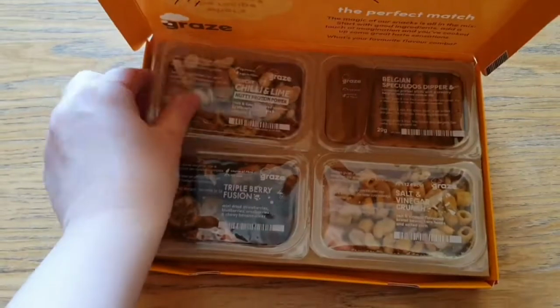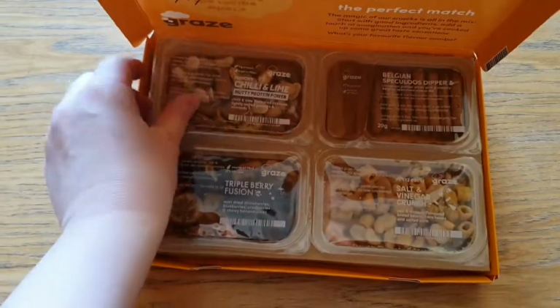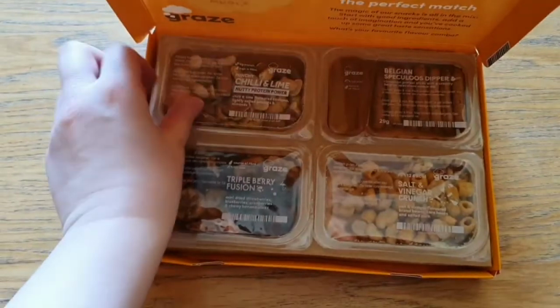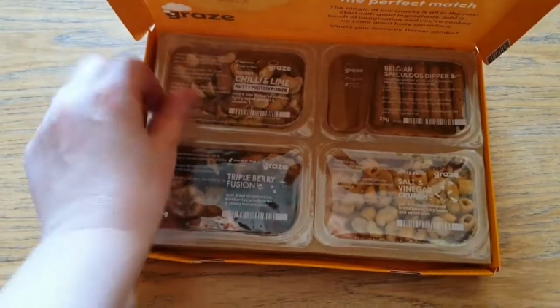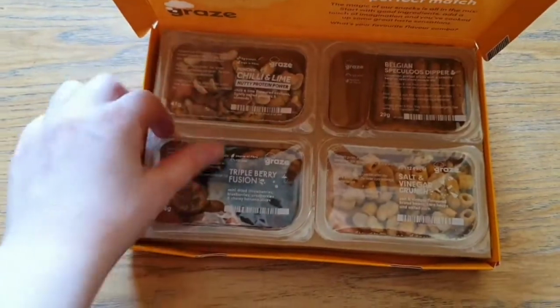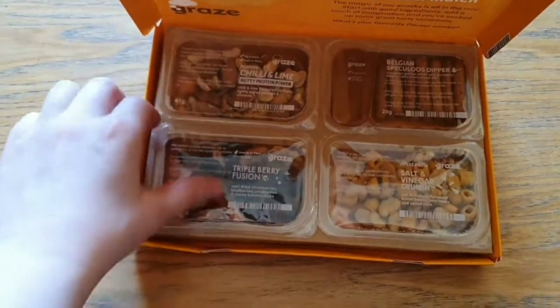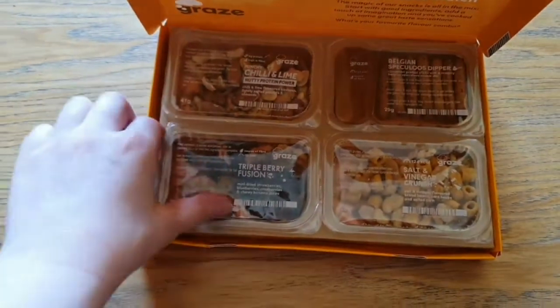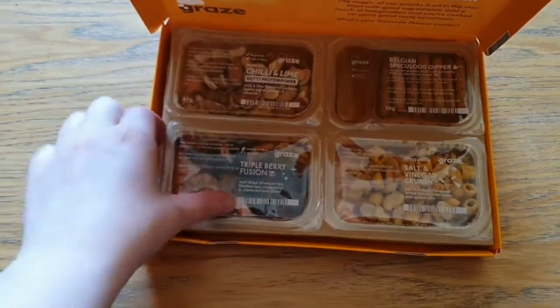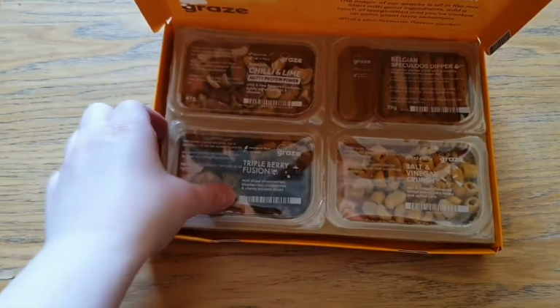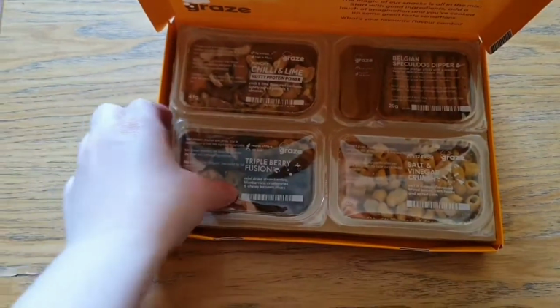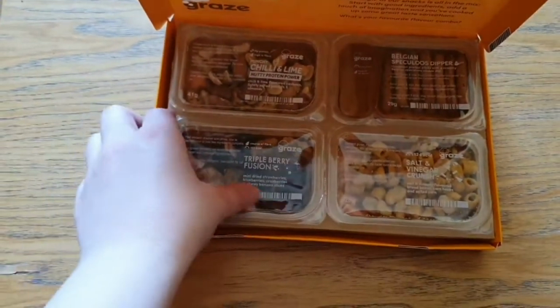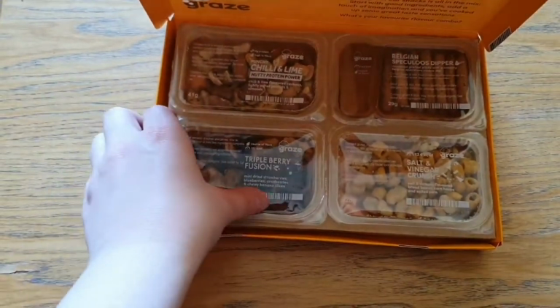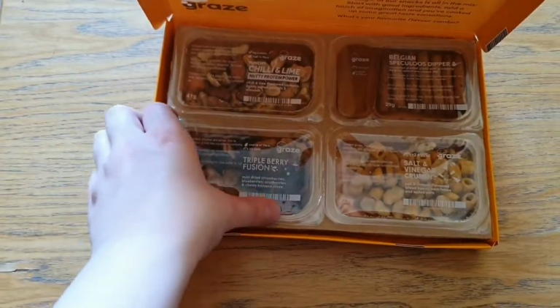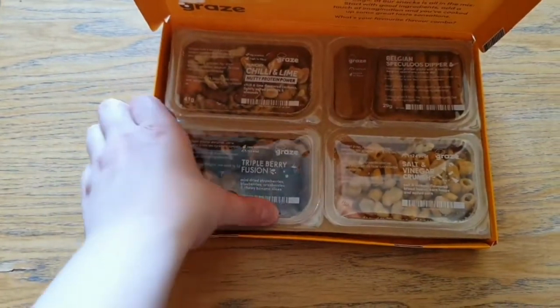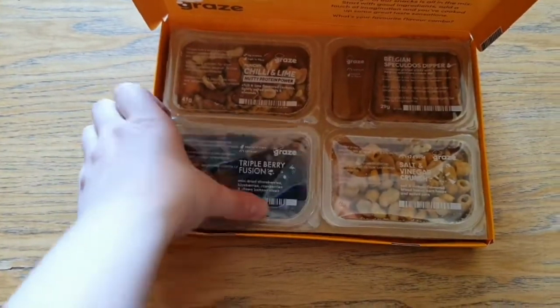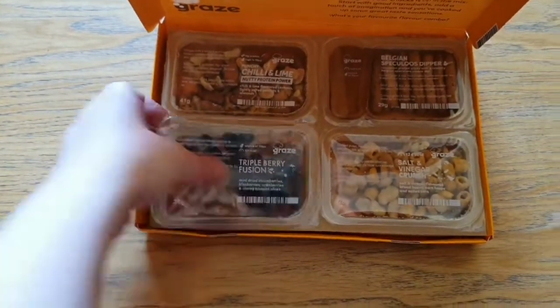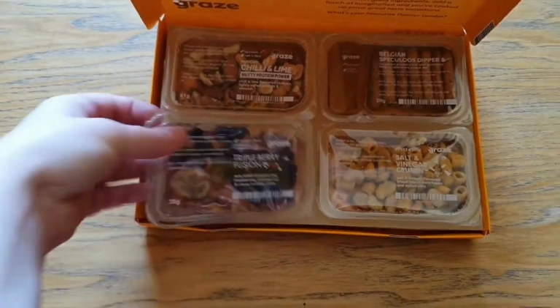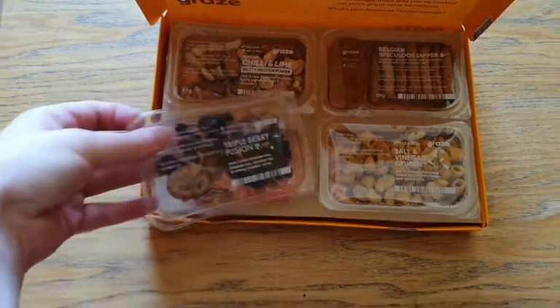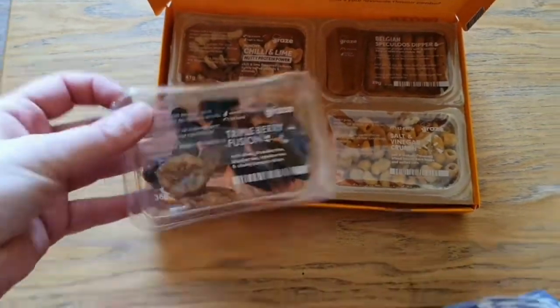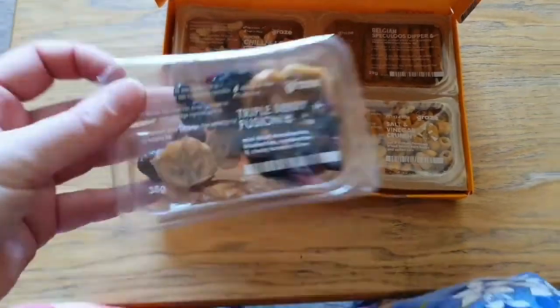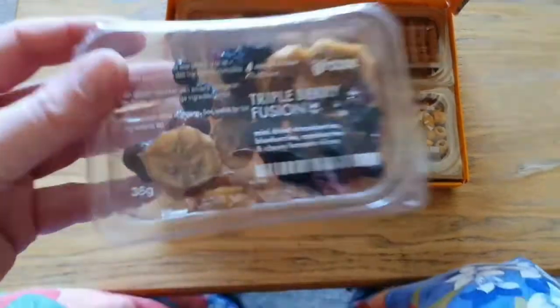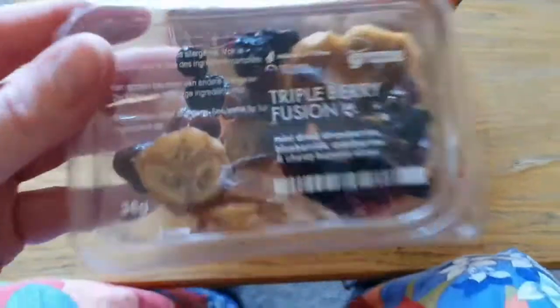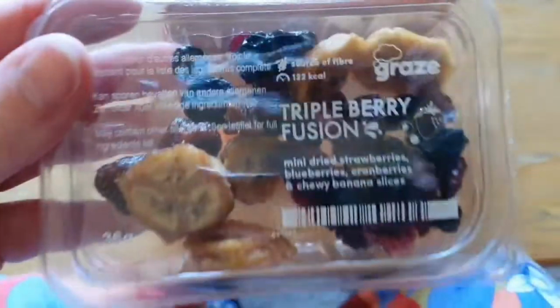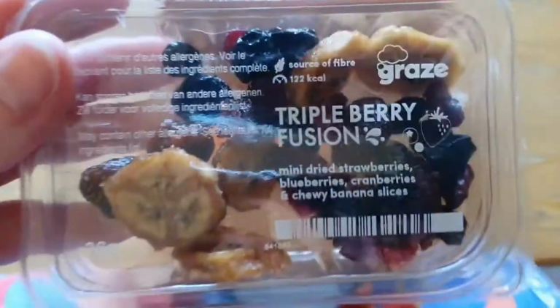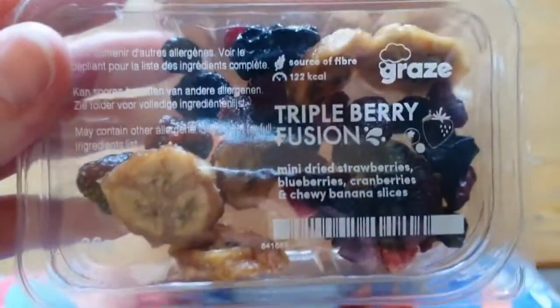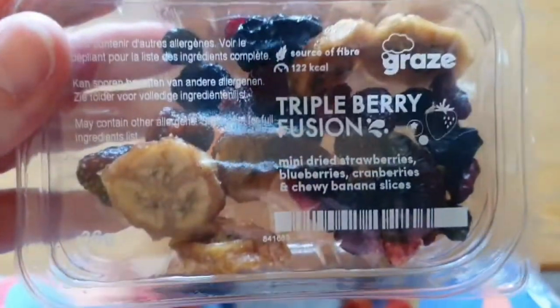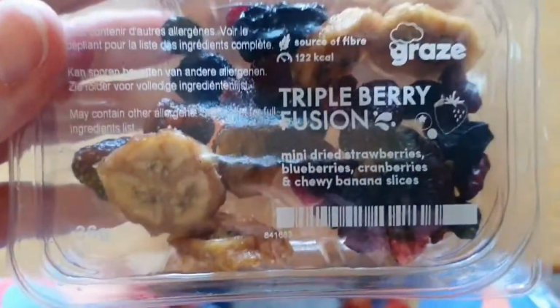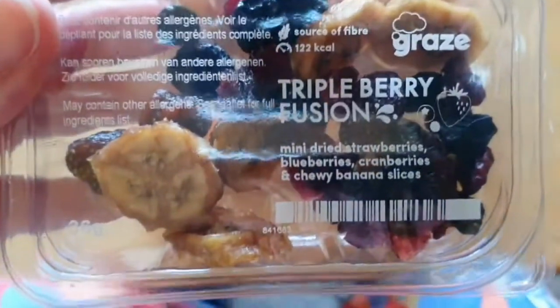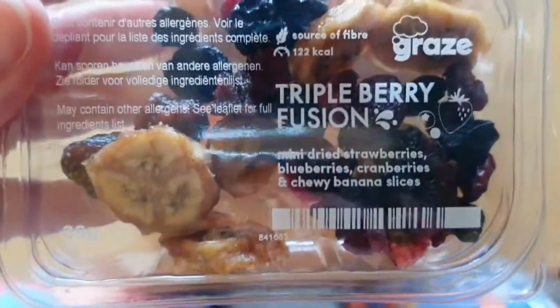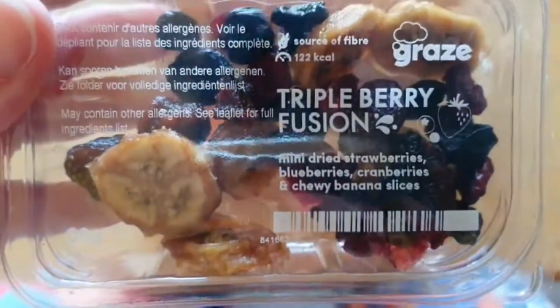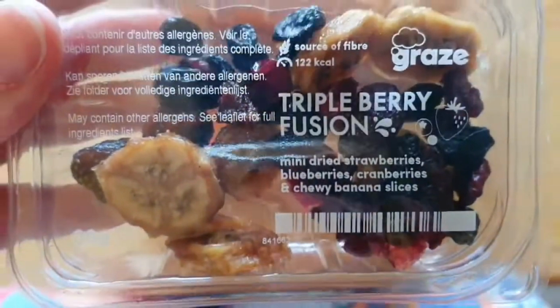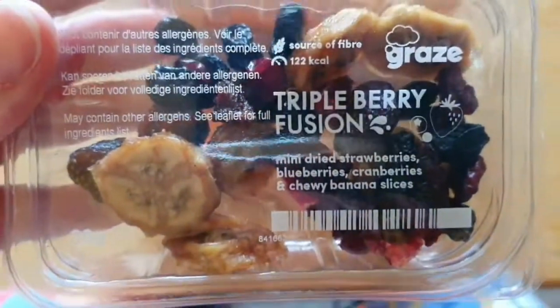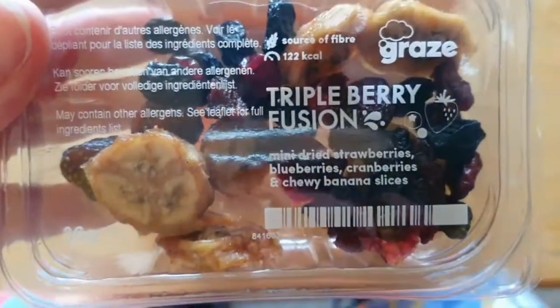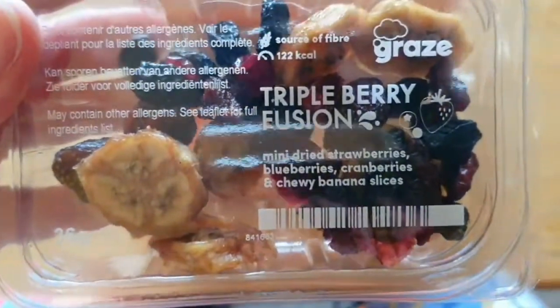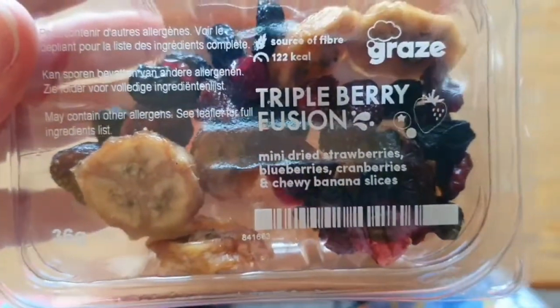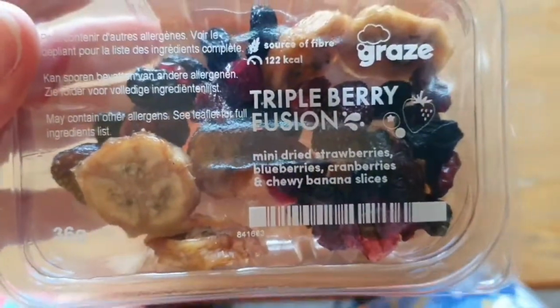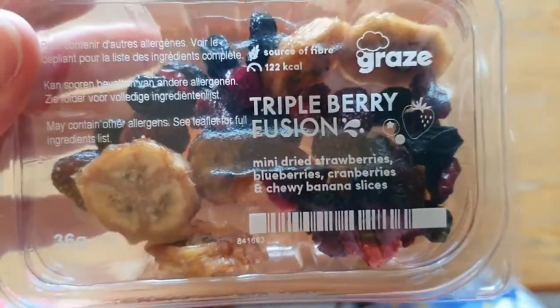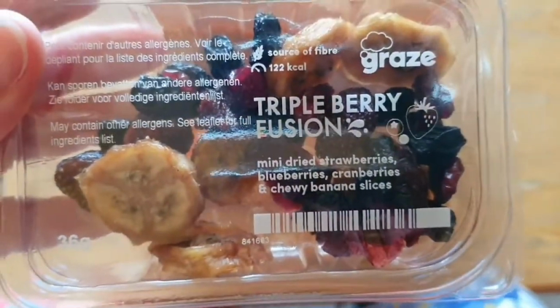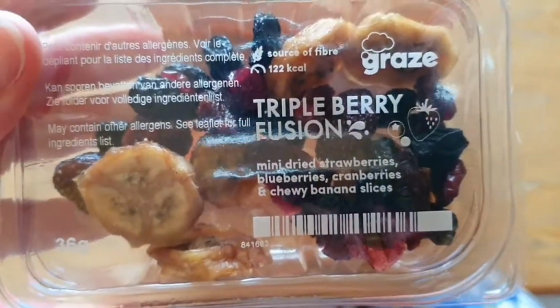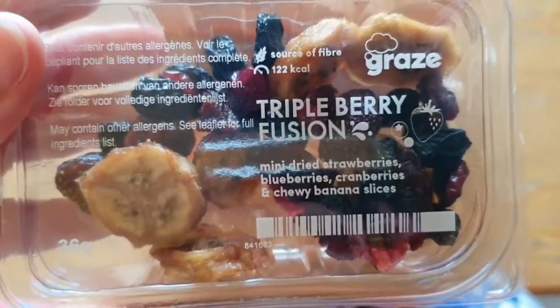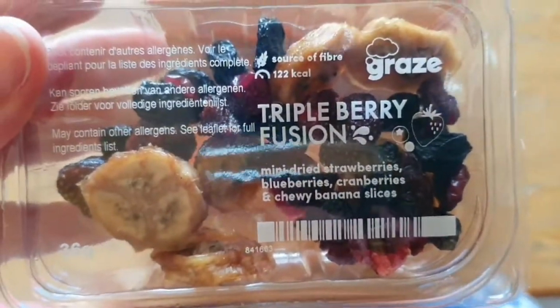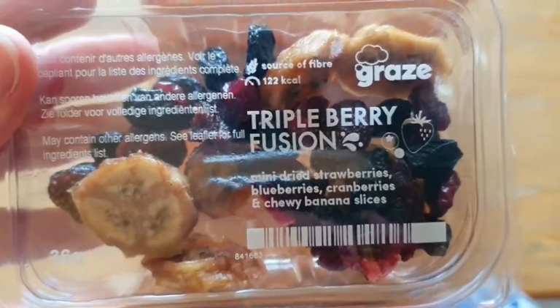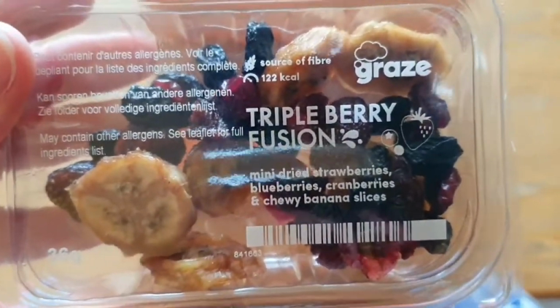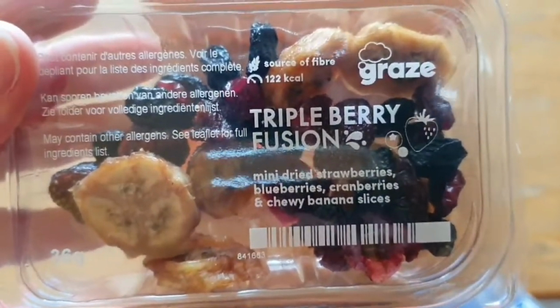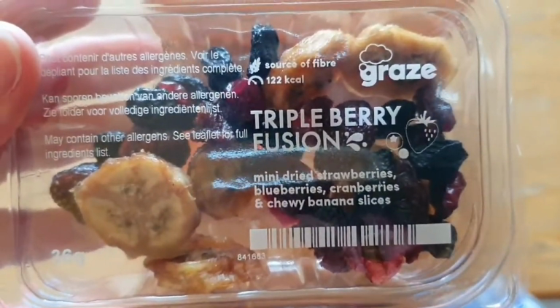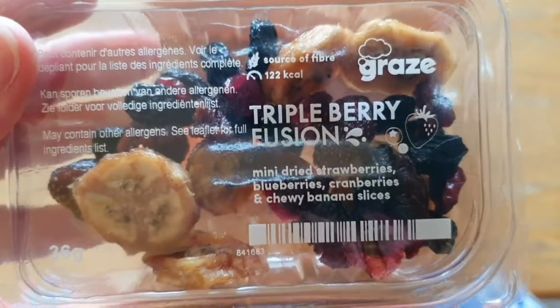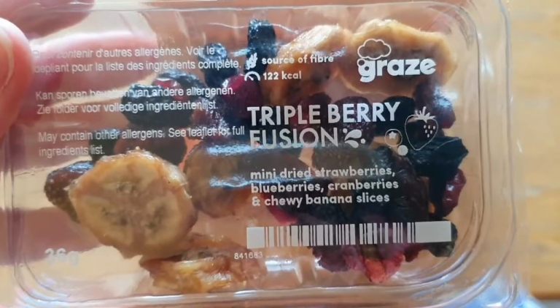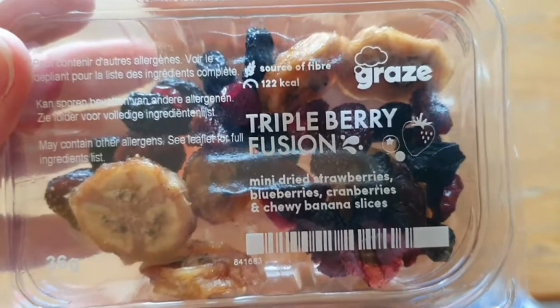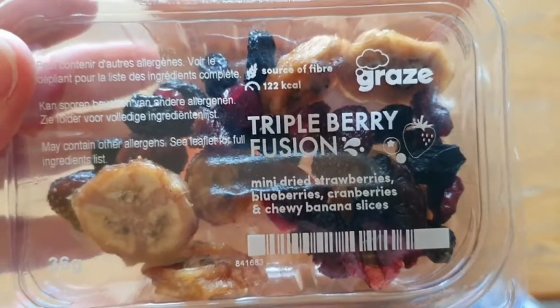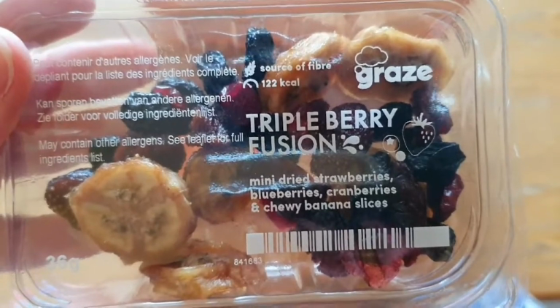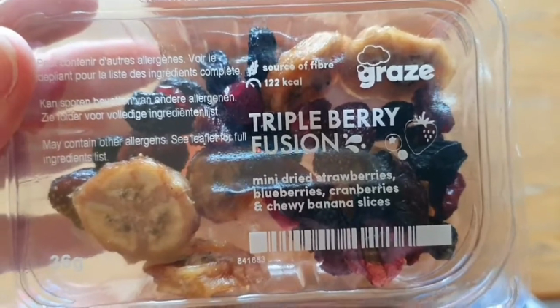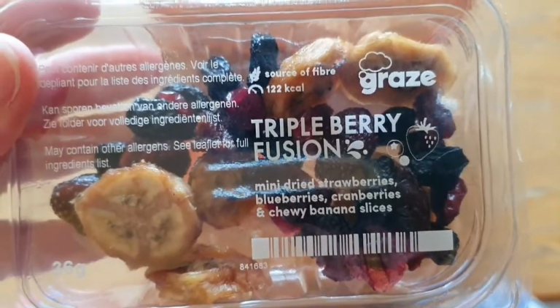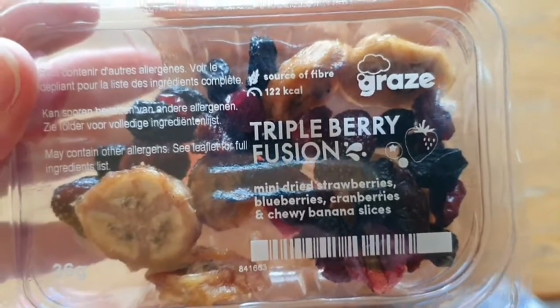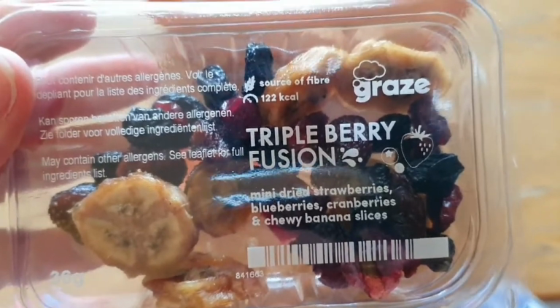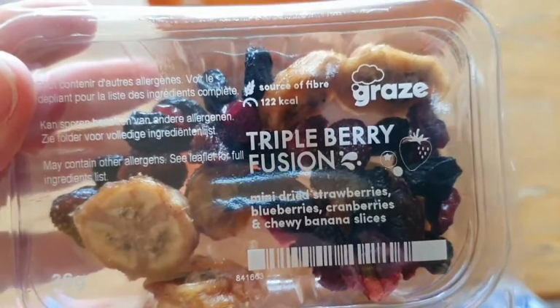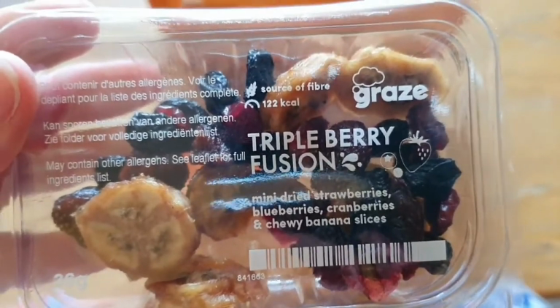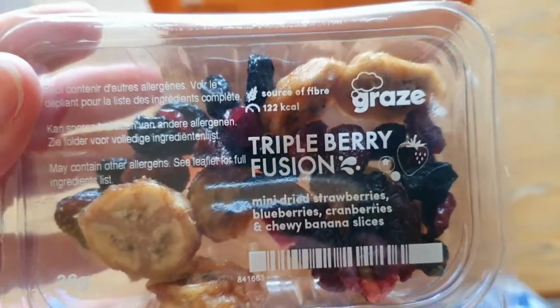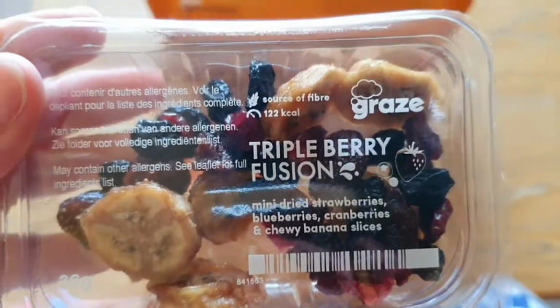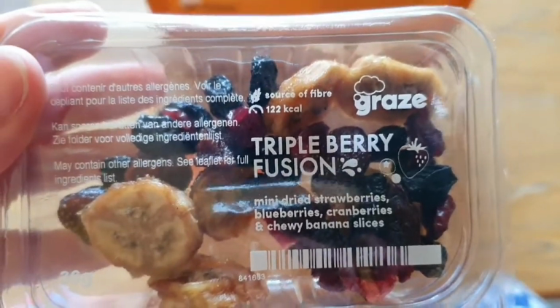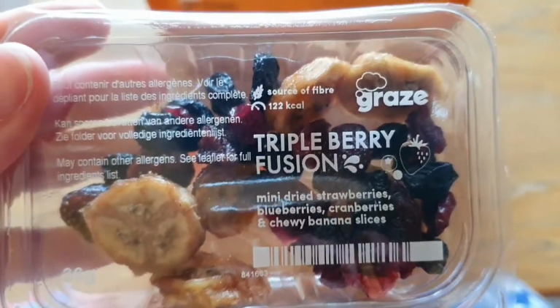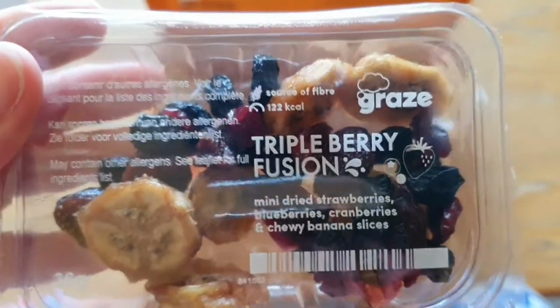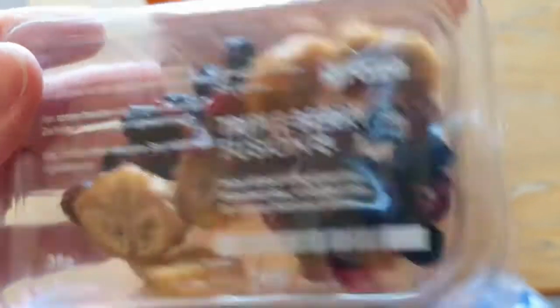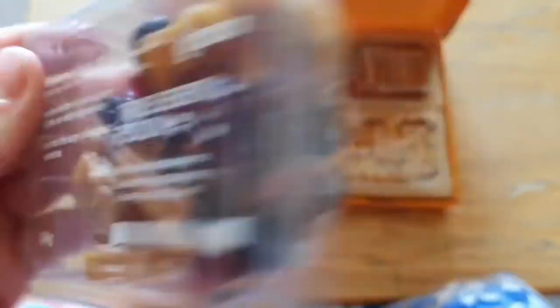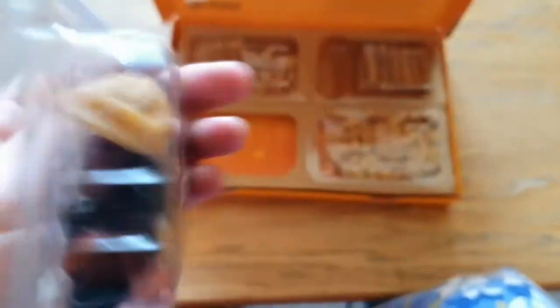Then we've got triple berry fusion, which is mini dried strawberries, blueberries, cranberries and chewy banana slices.